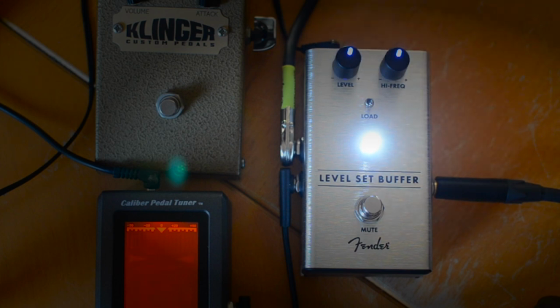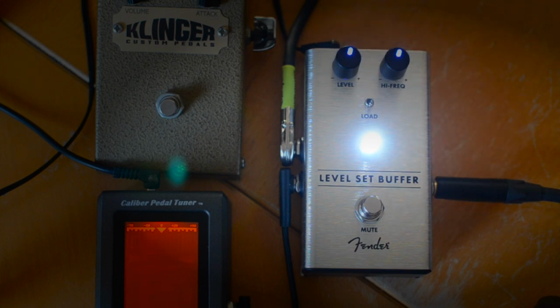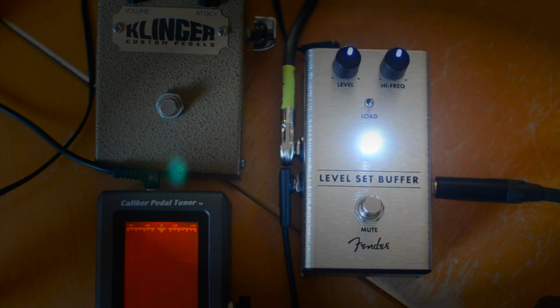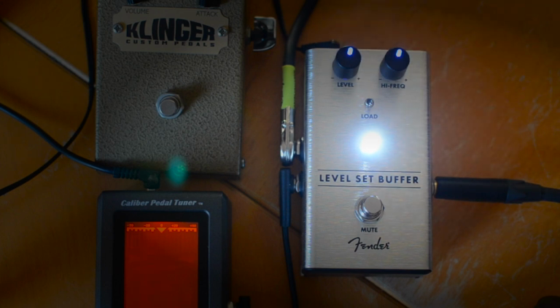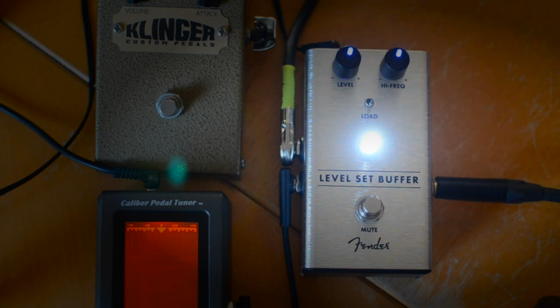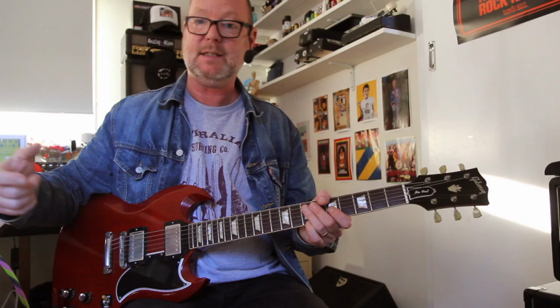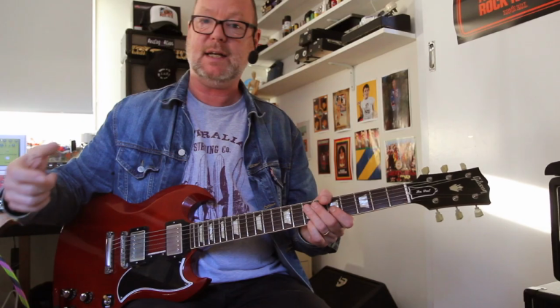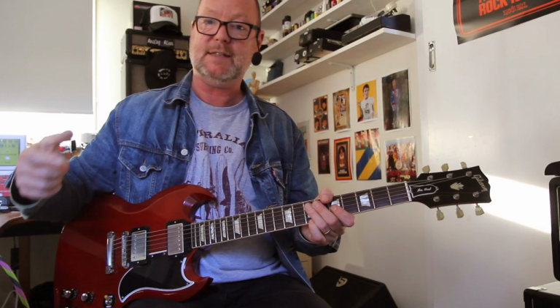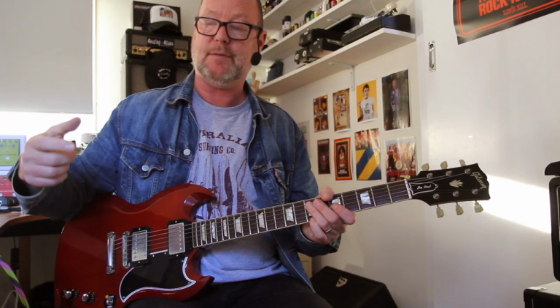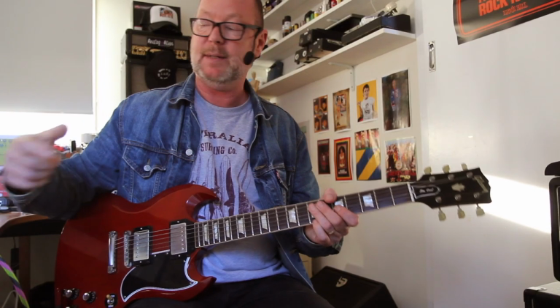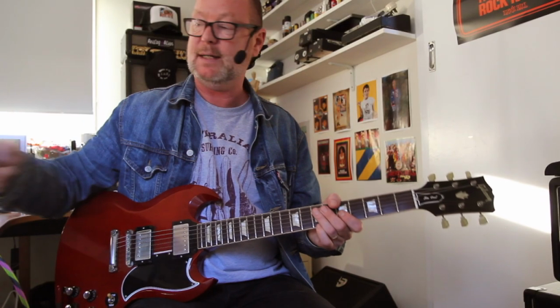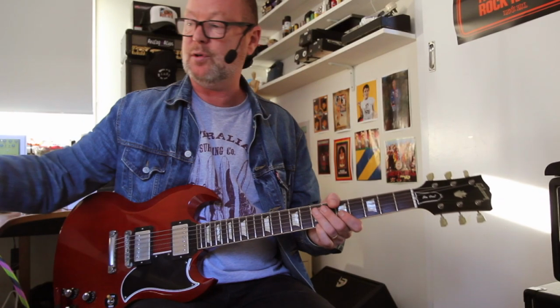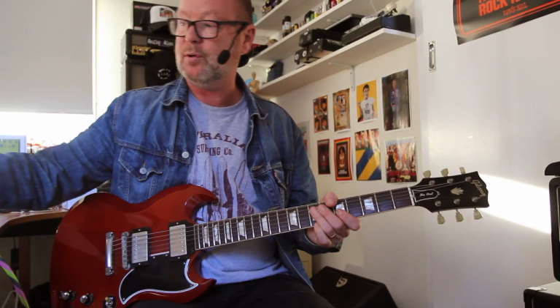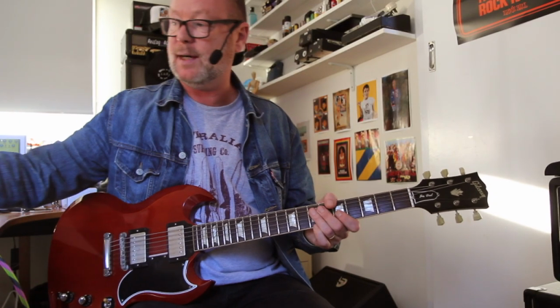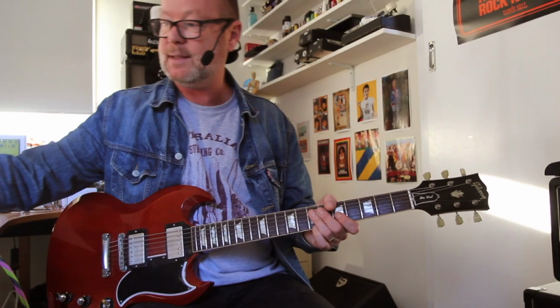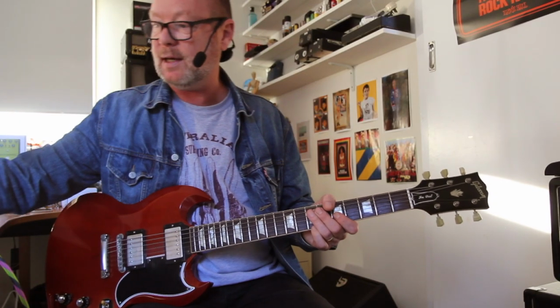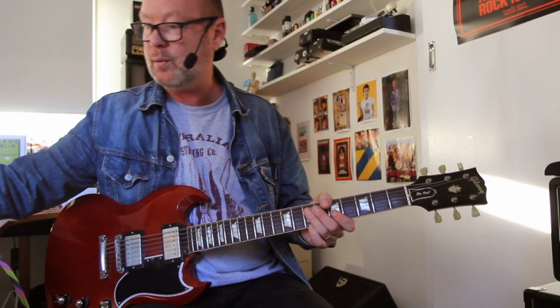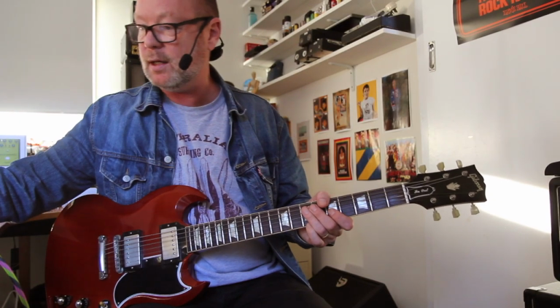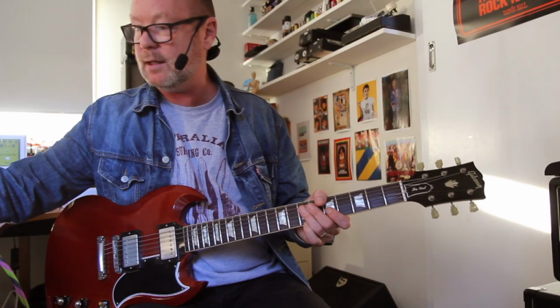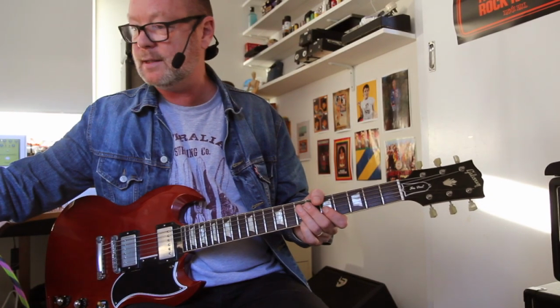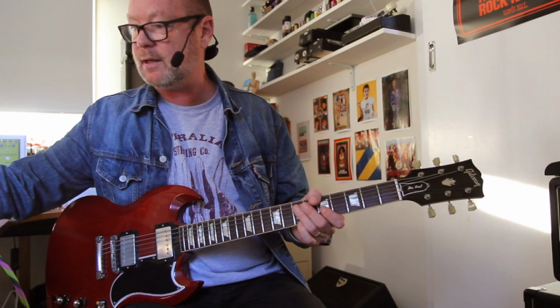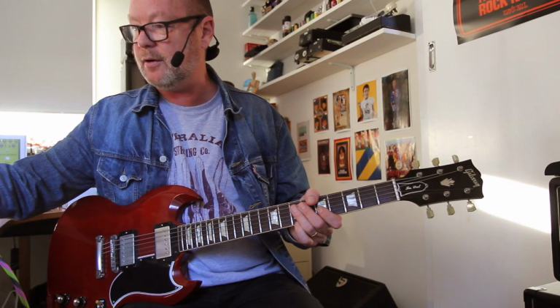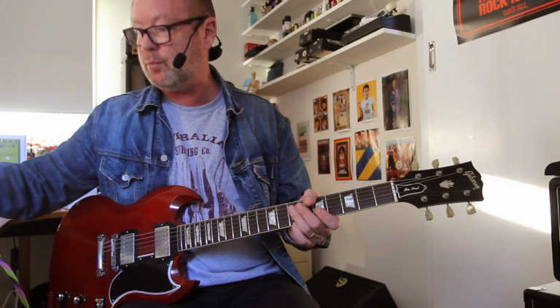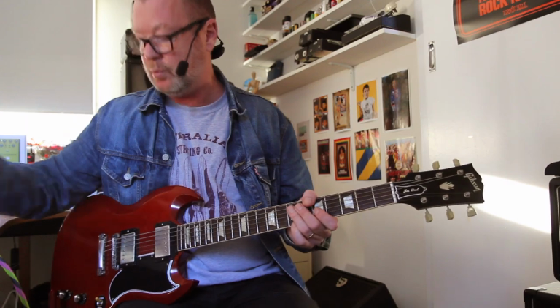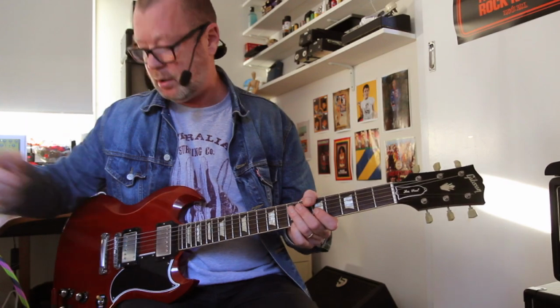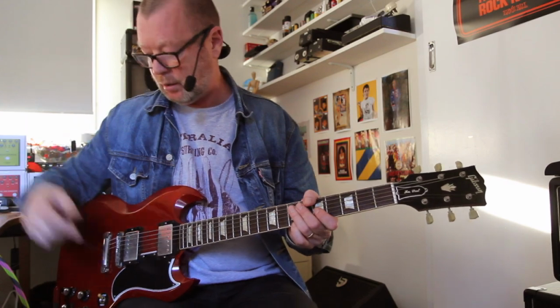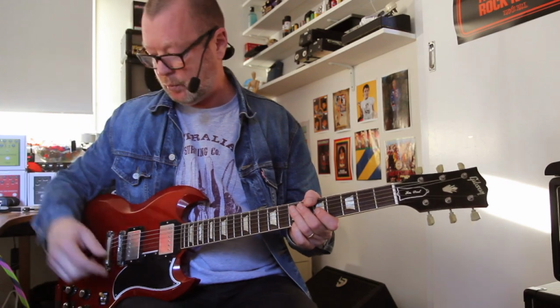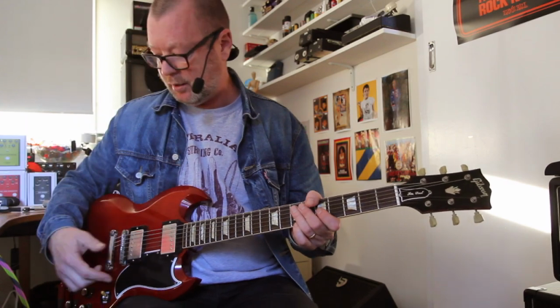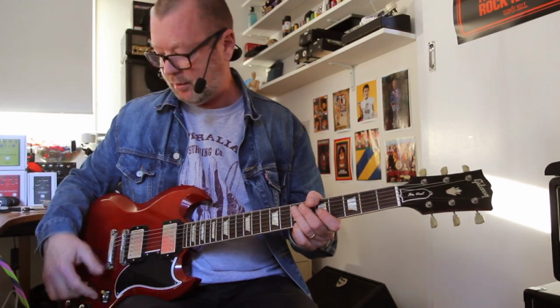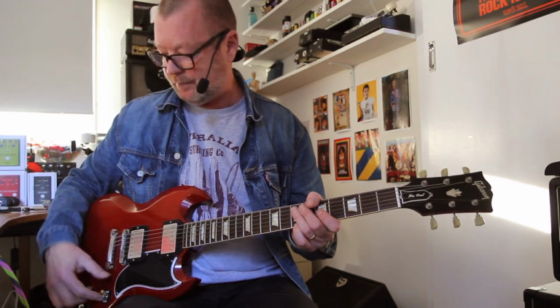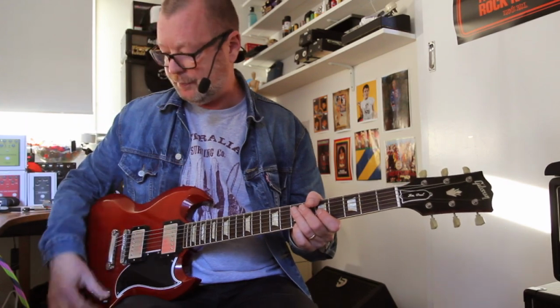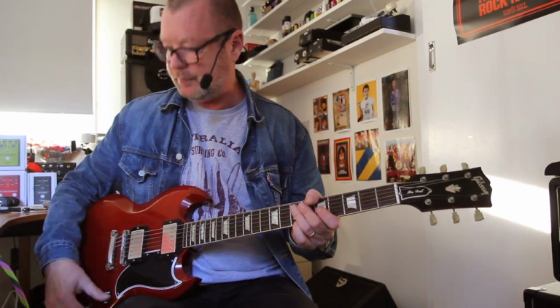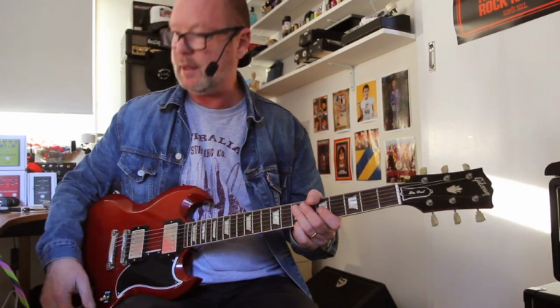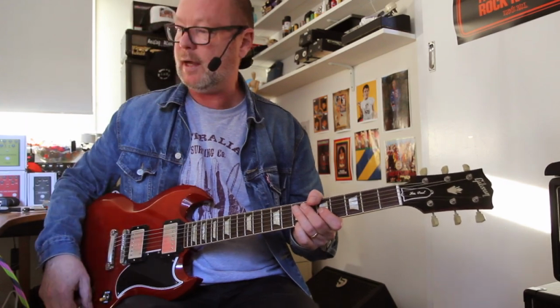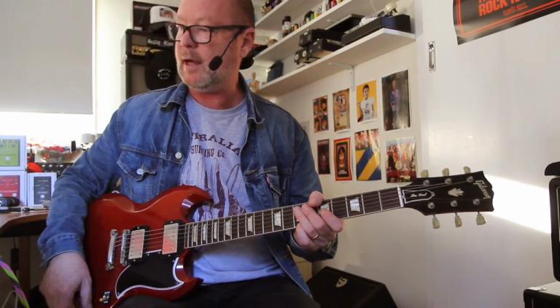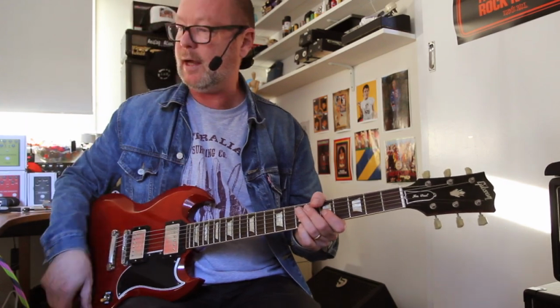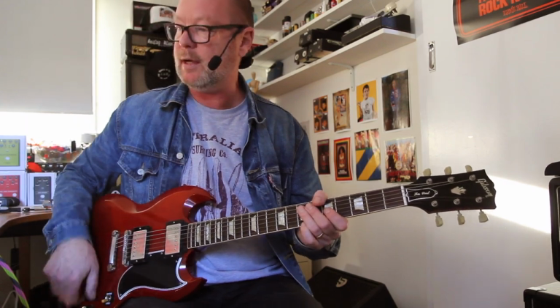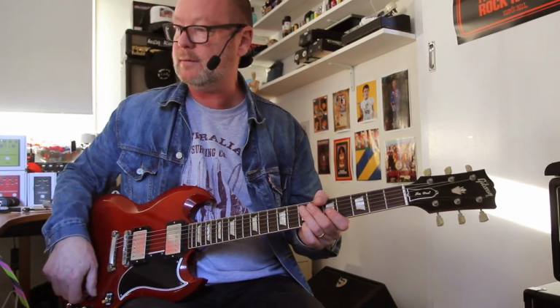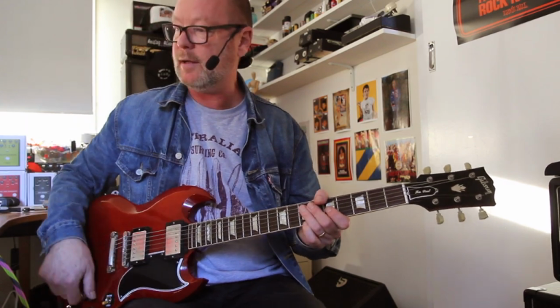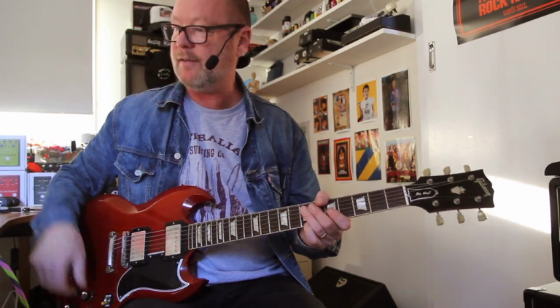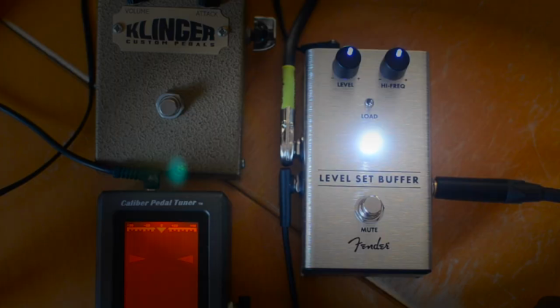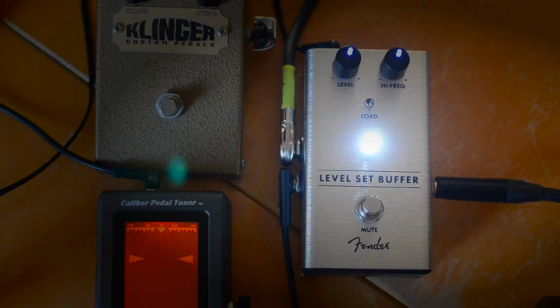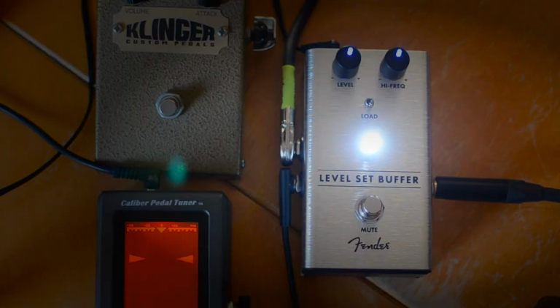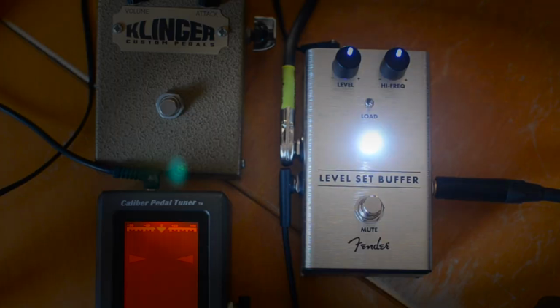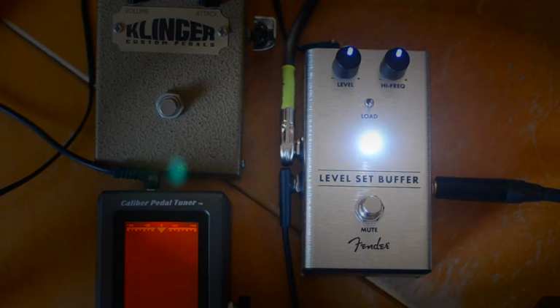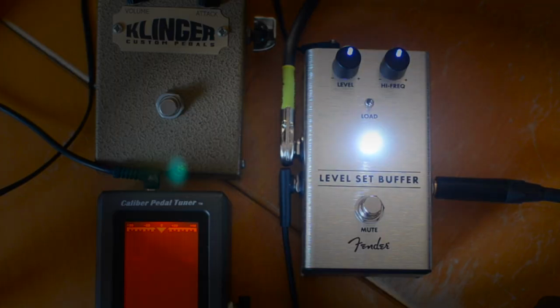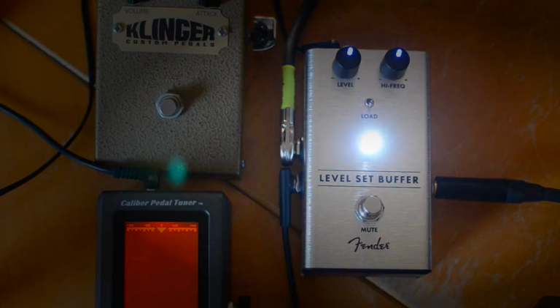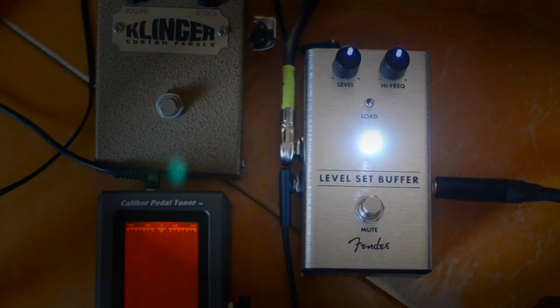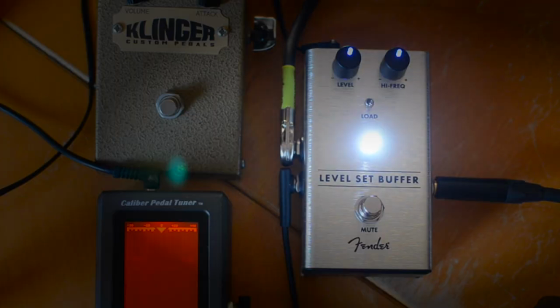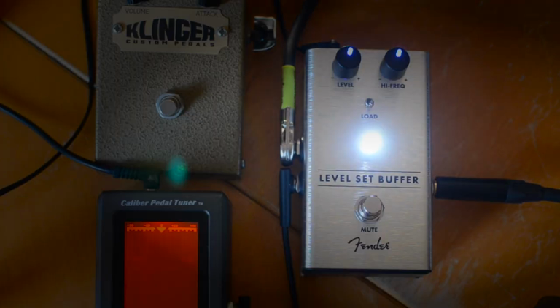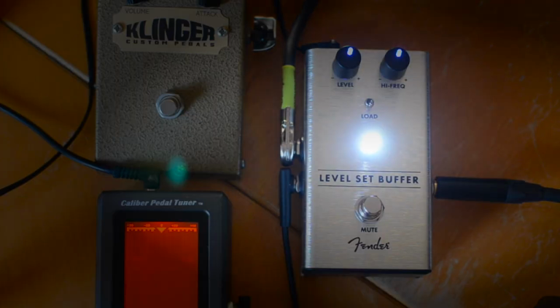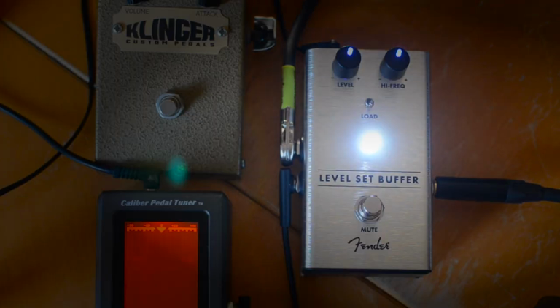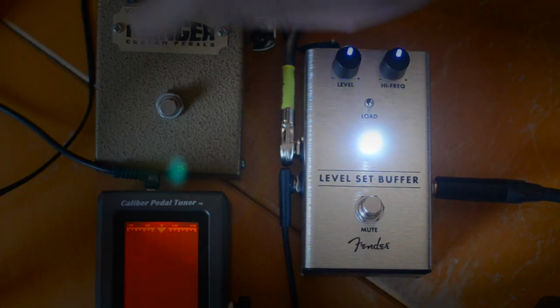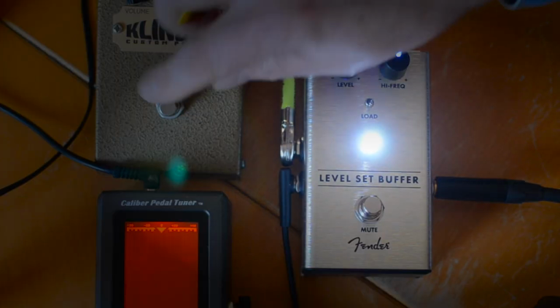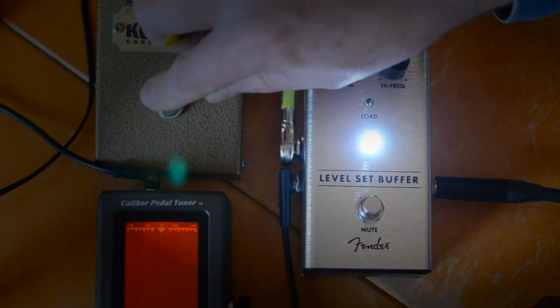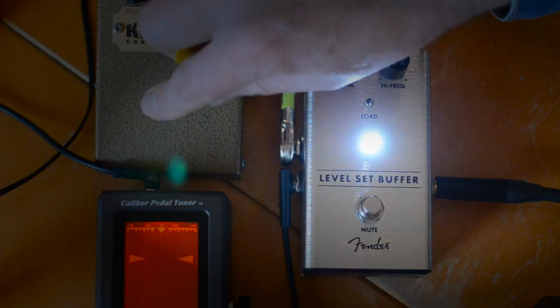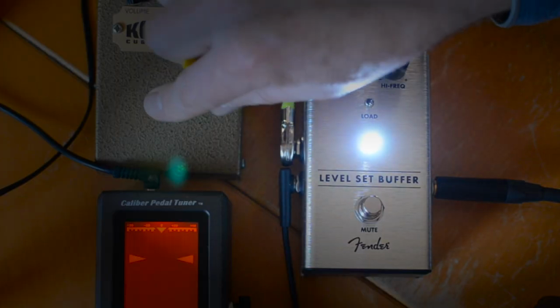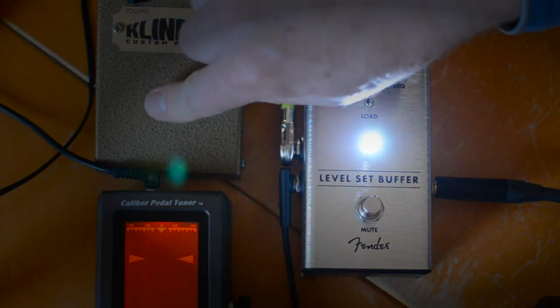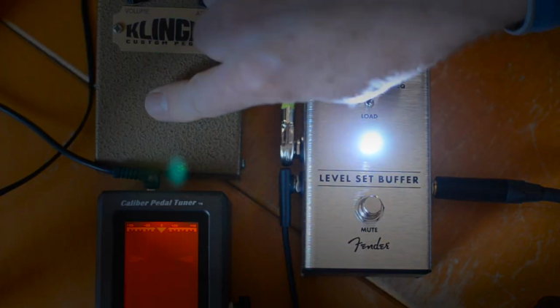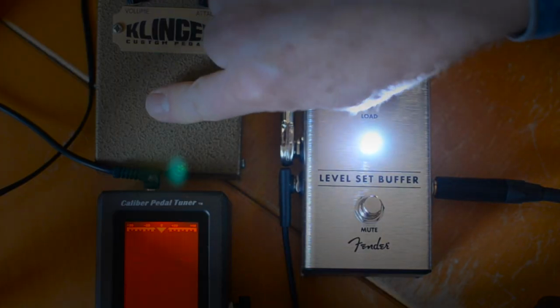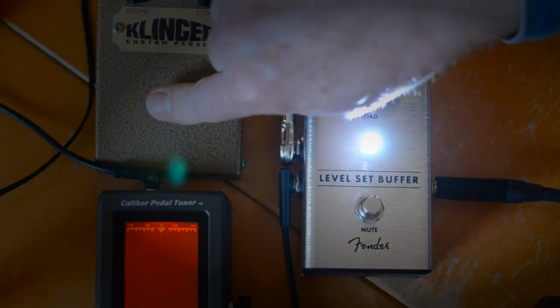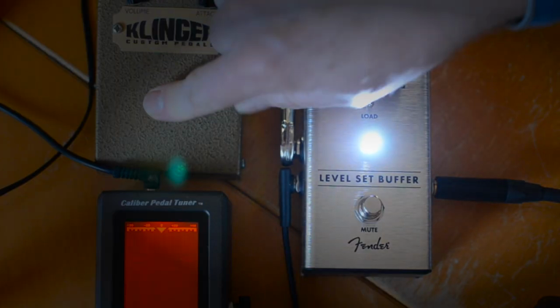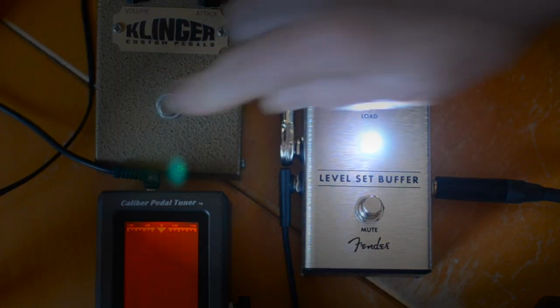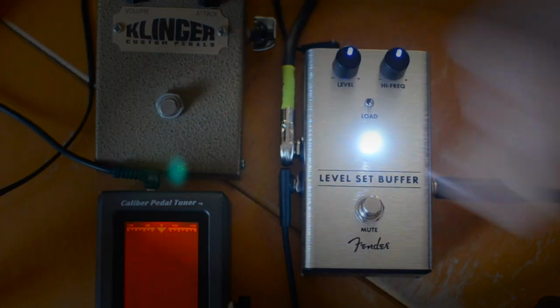The litmus test for me is always how well it's going to work with a fuzz, and this is a Mark I built by Sean Klinger.